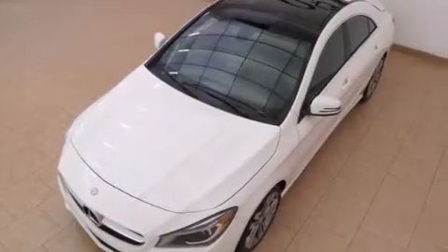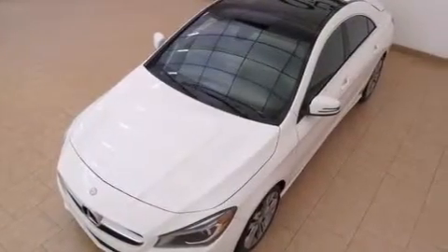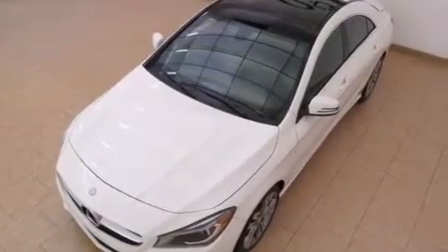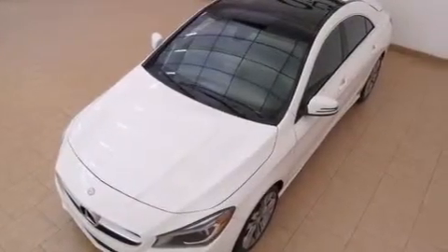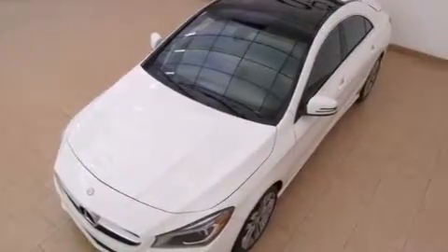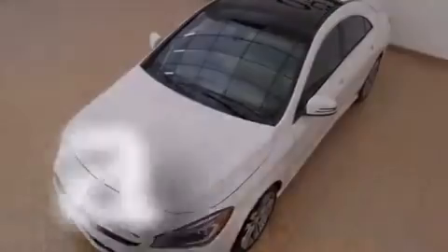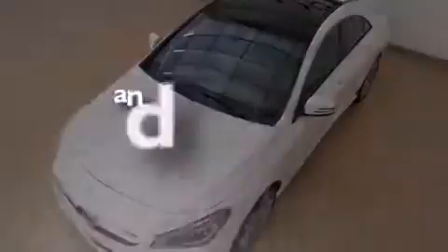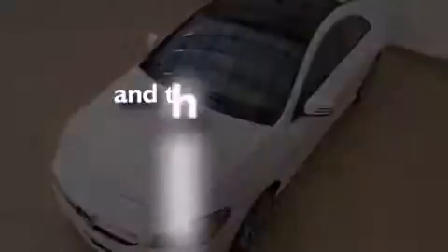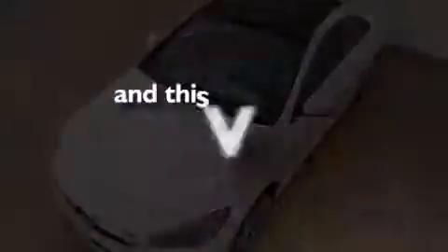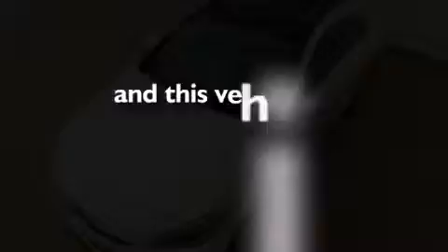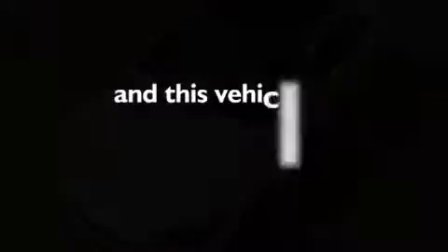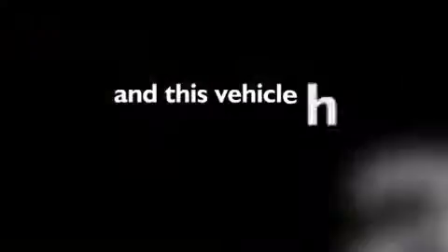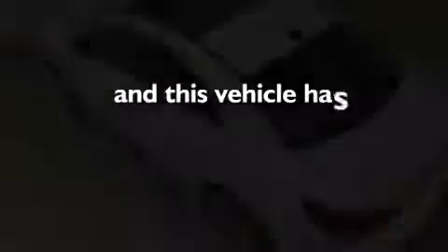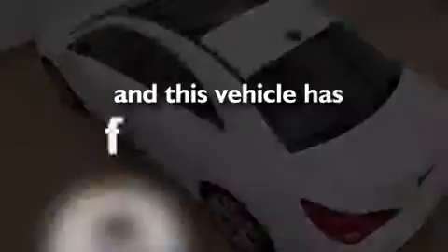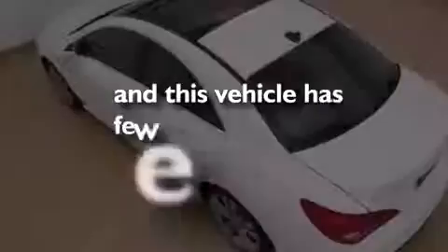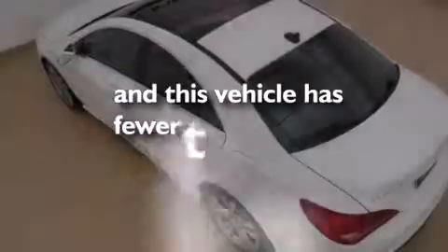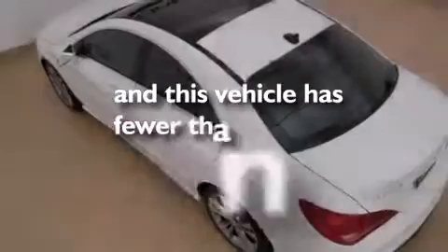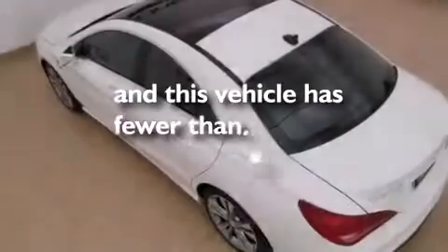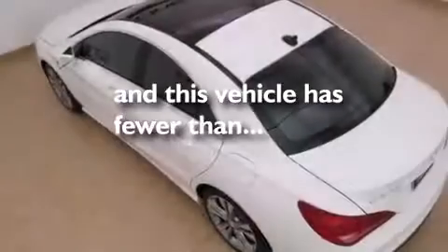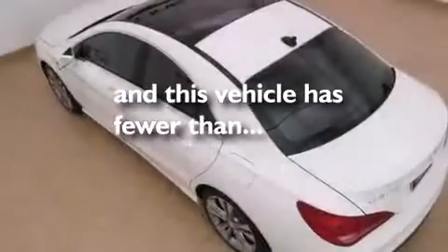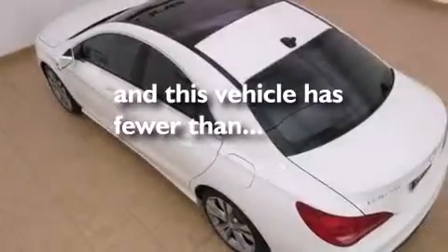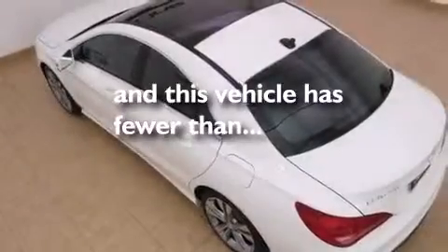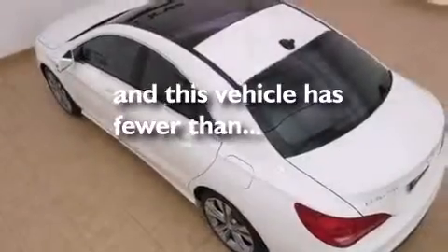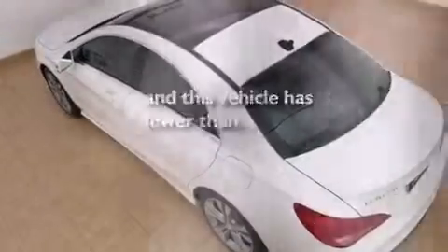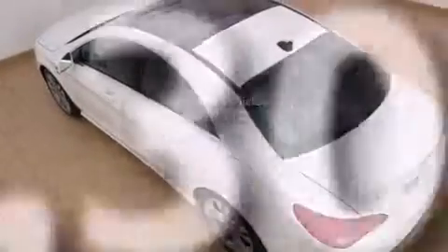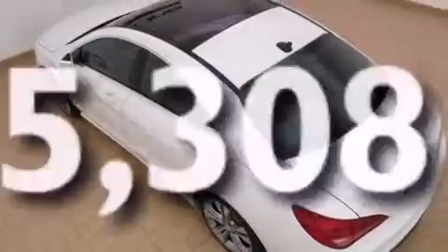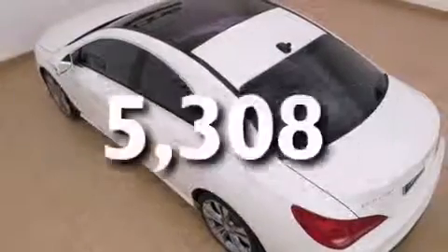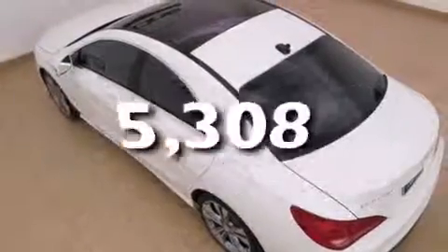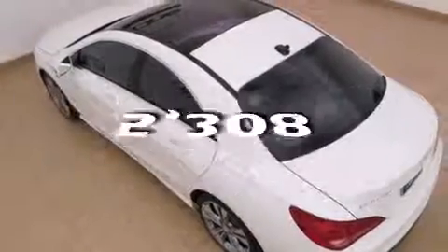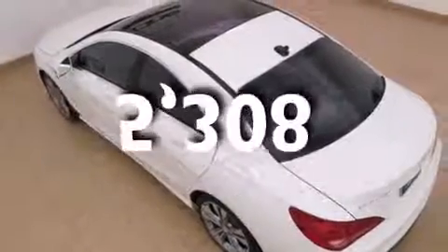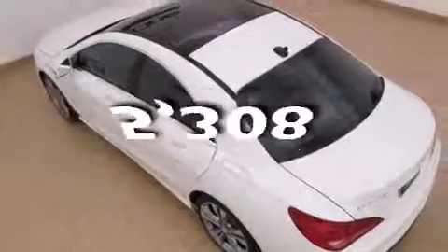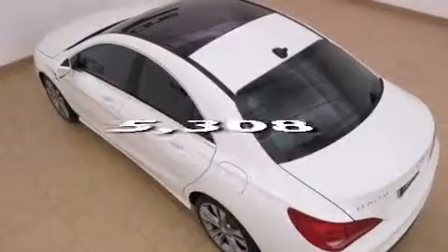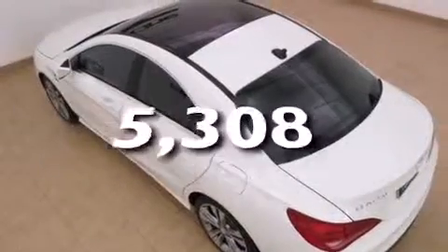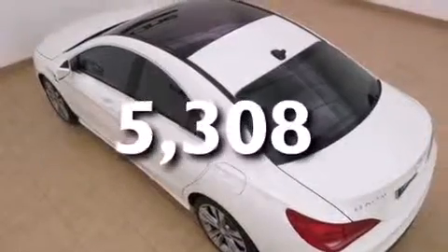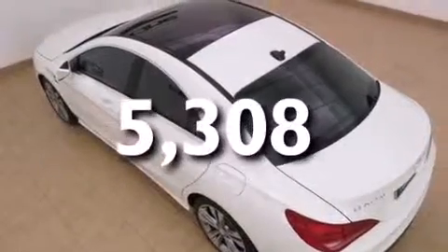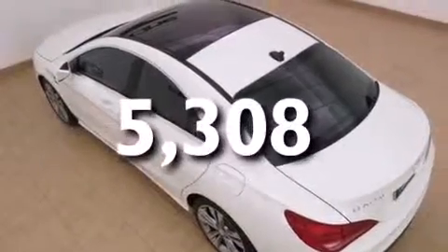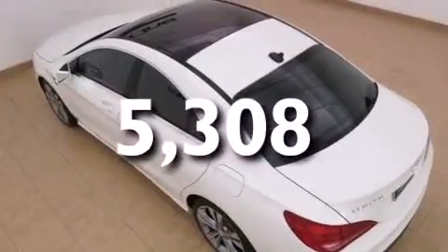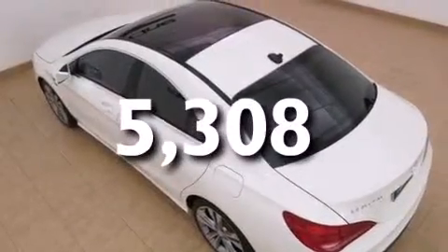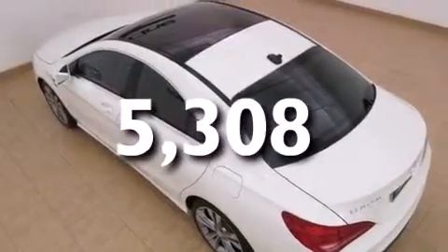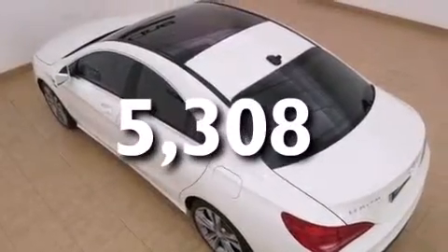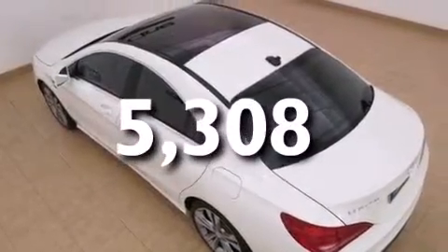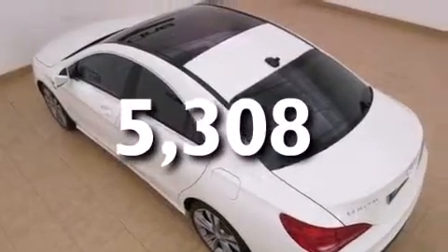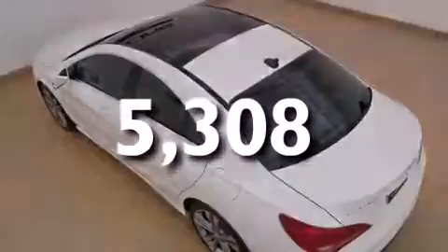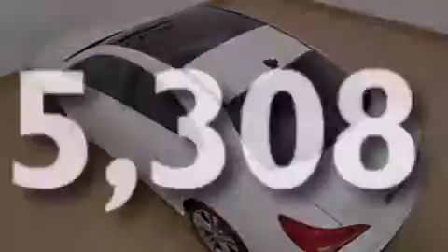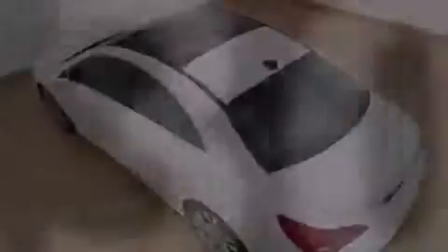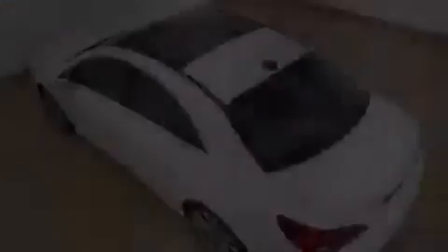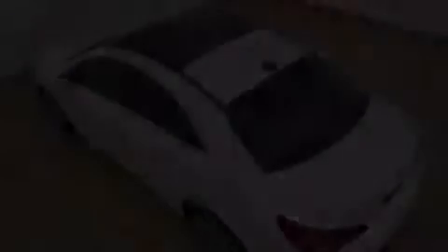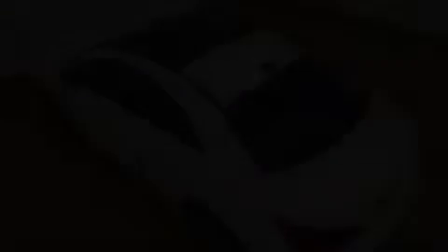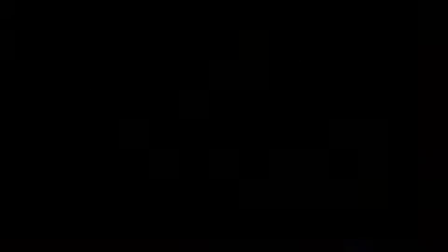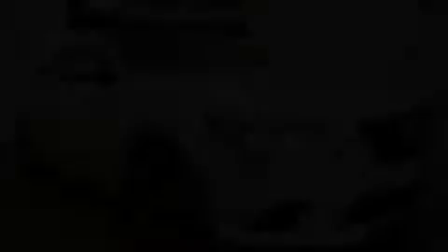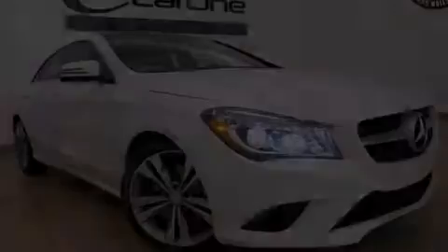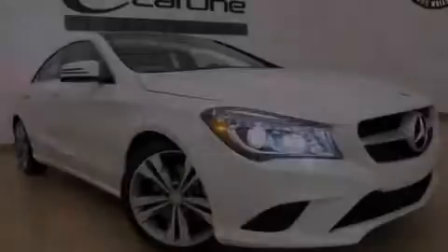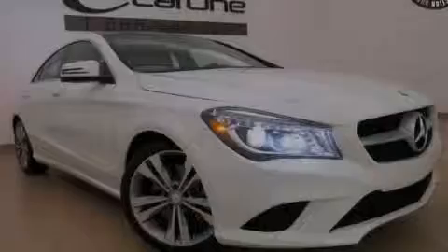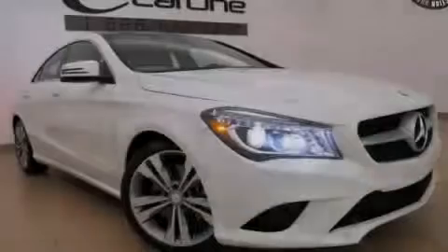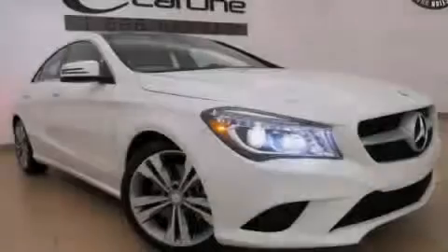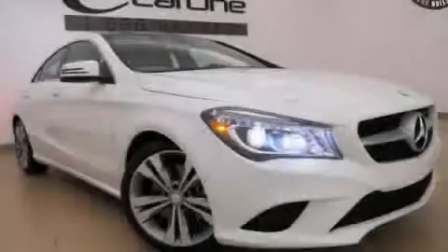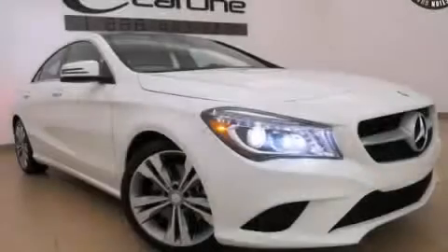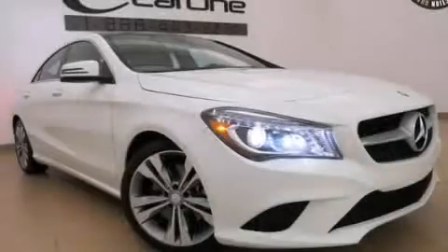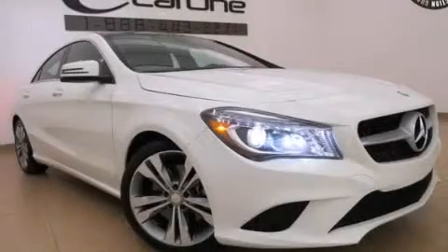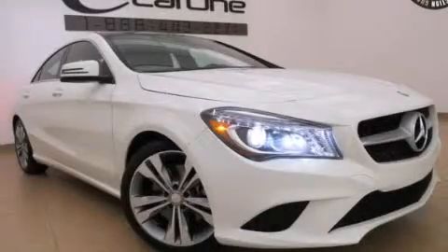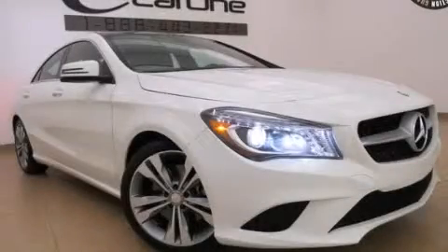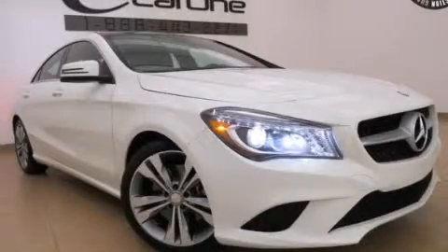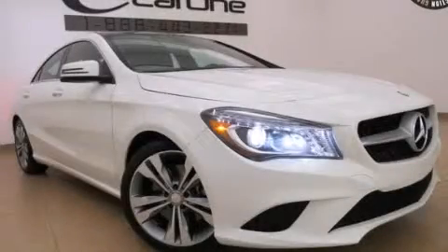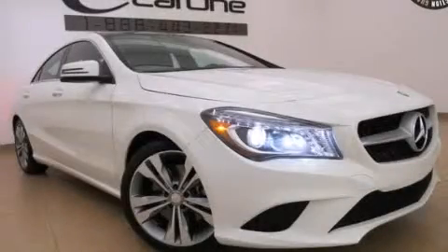This vehicle has fewer than 6,000 miles on the odometer. We invite you to contact us today to learn more about this vehicle.